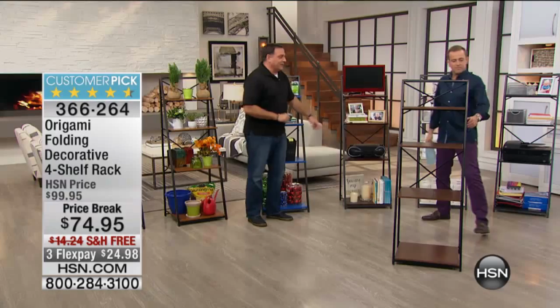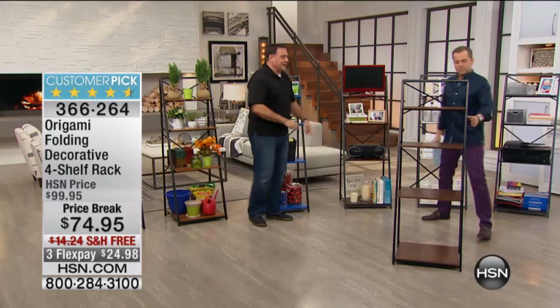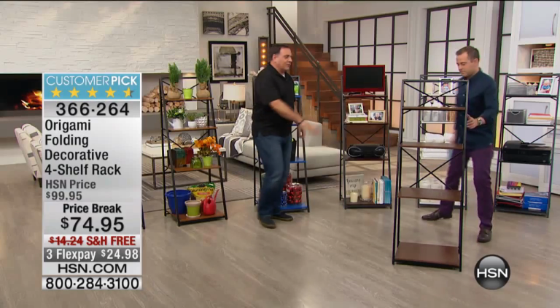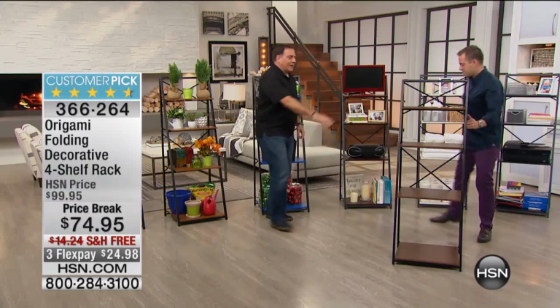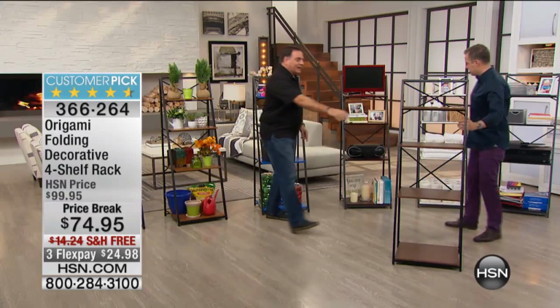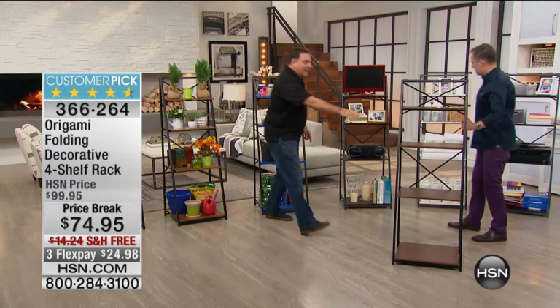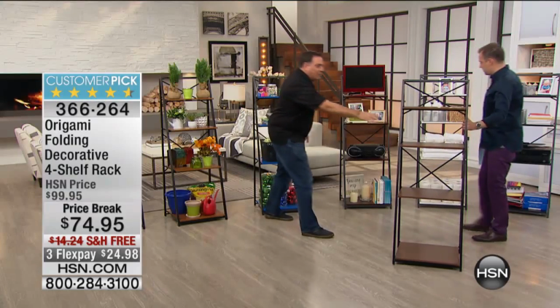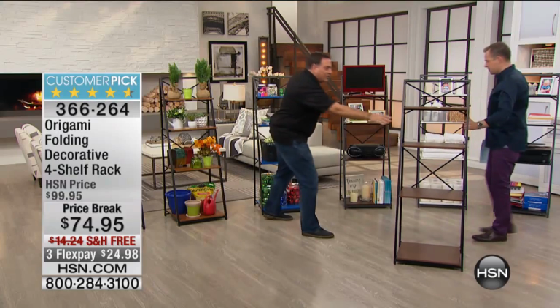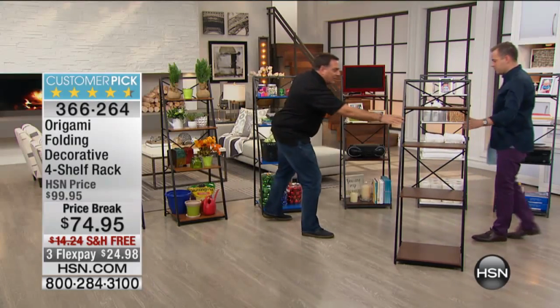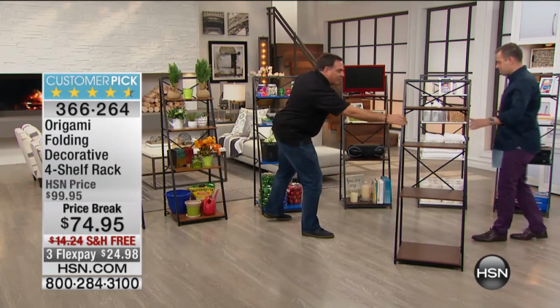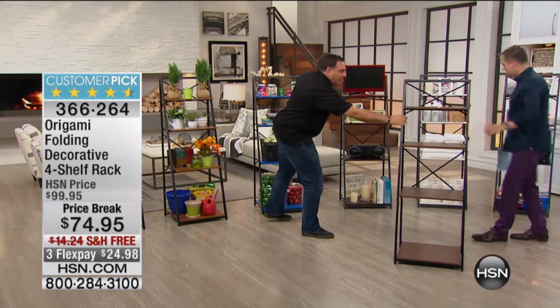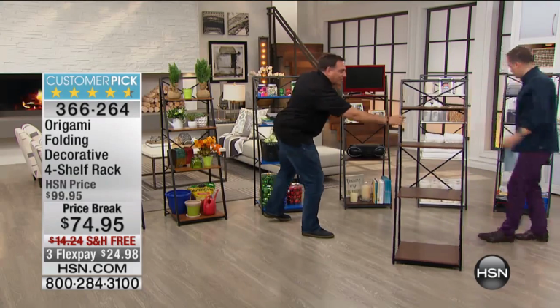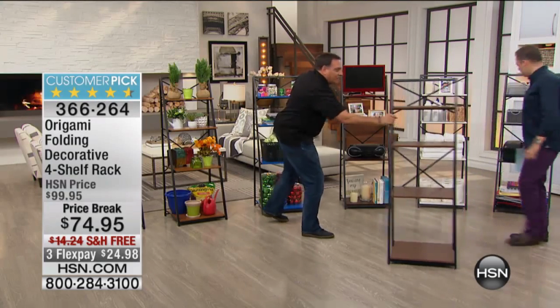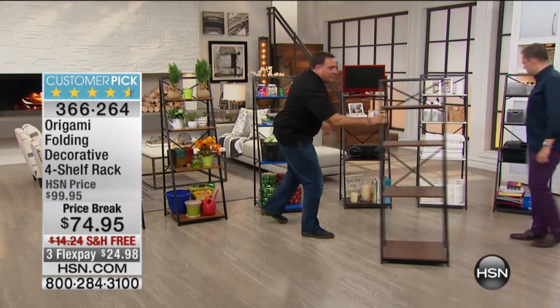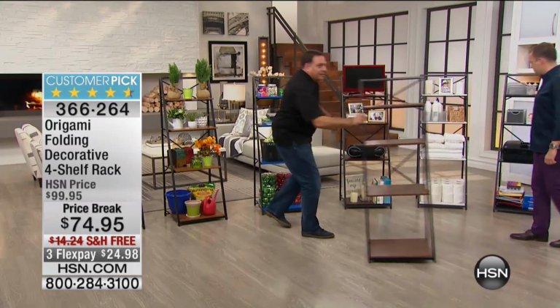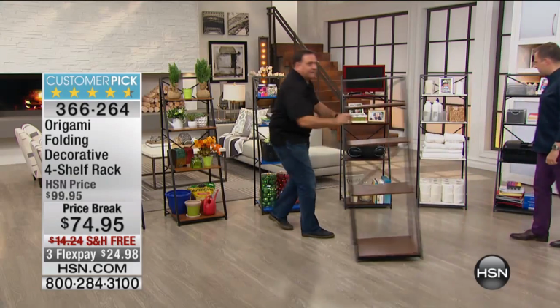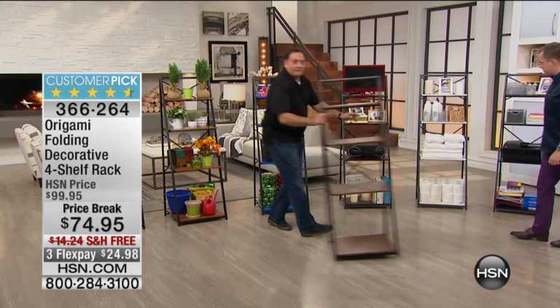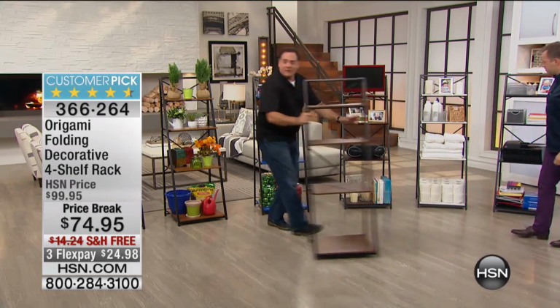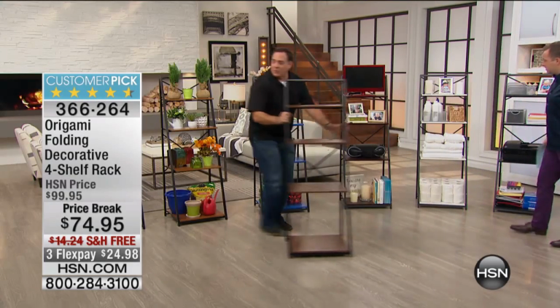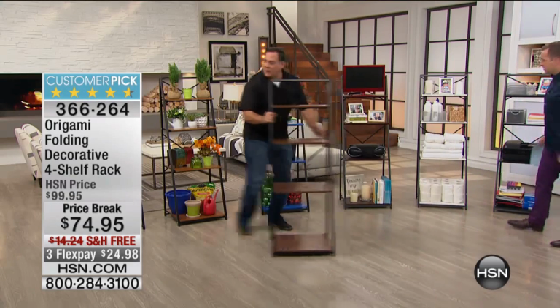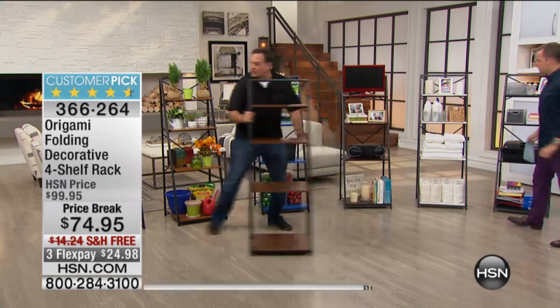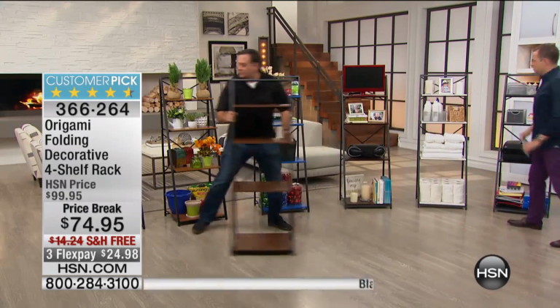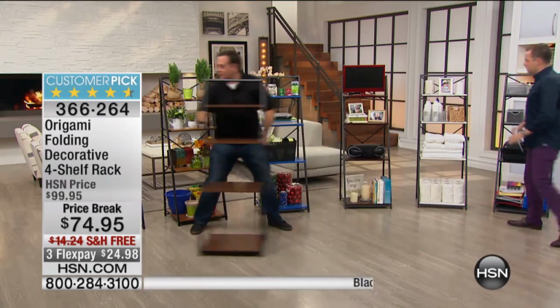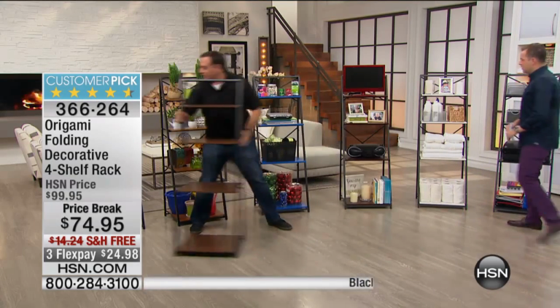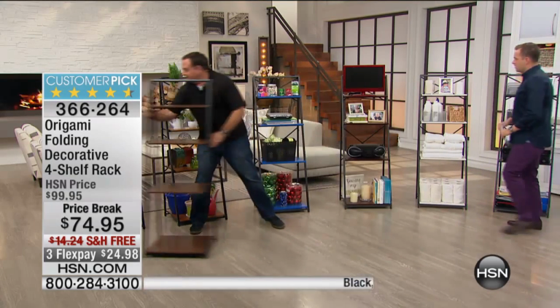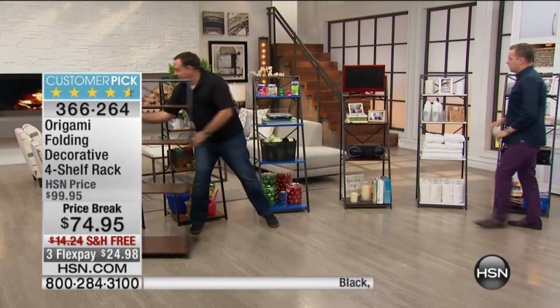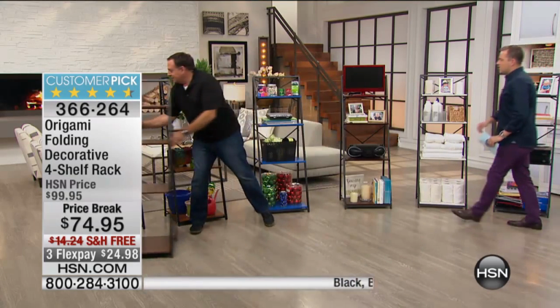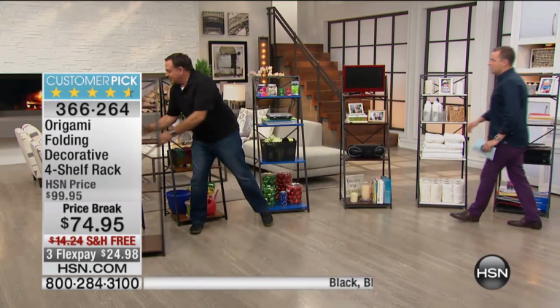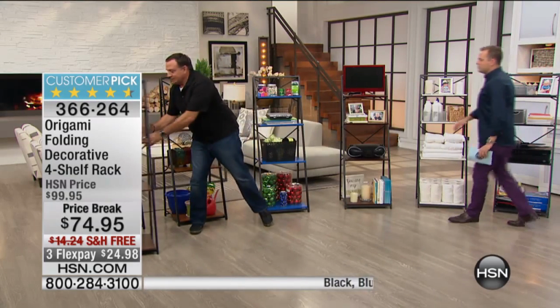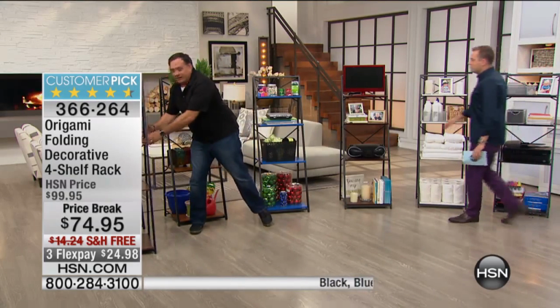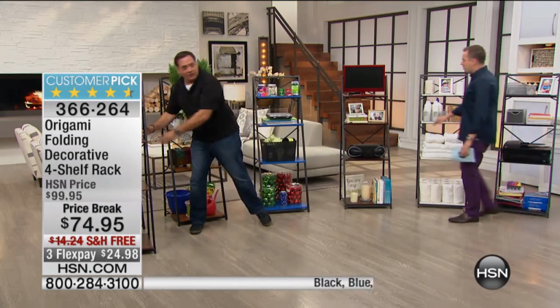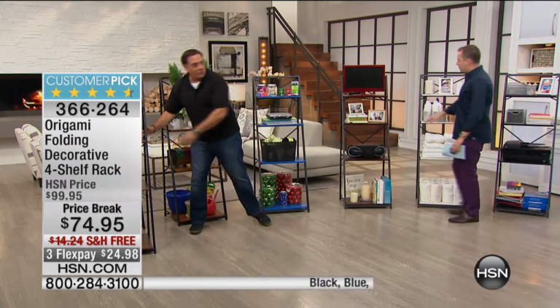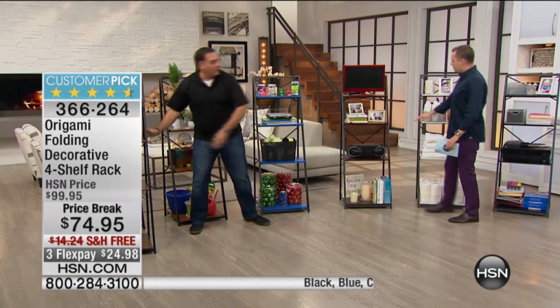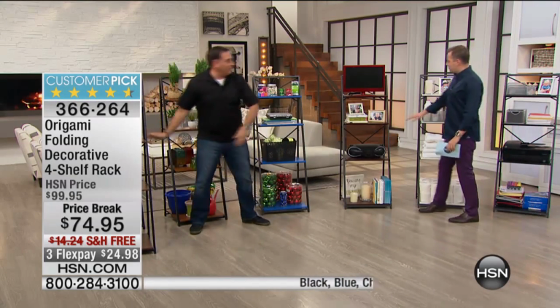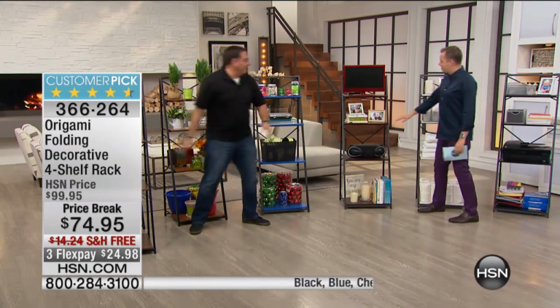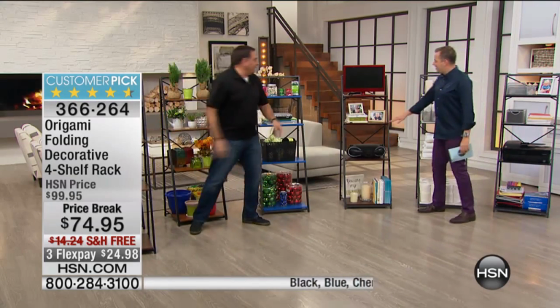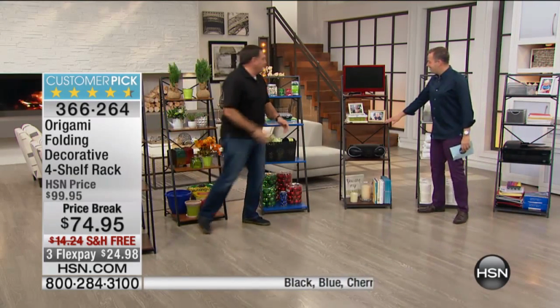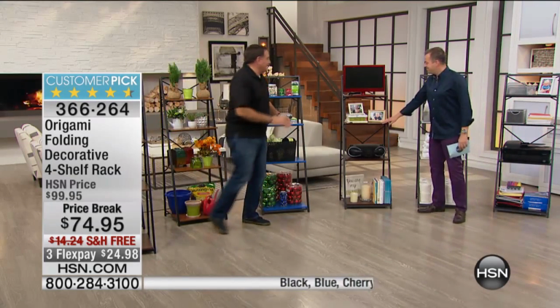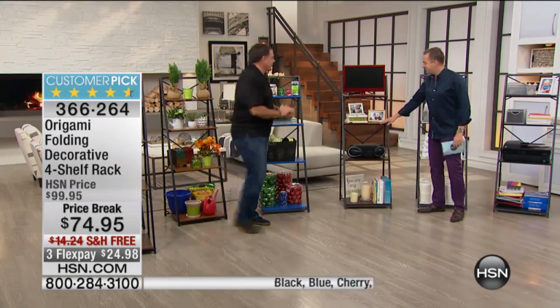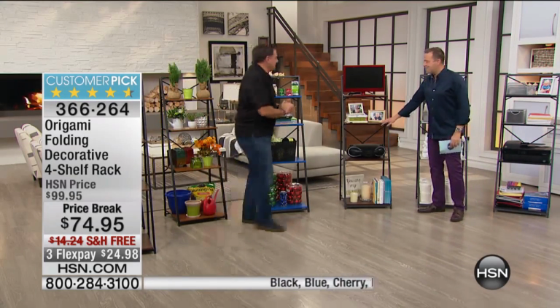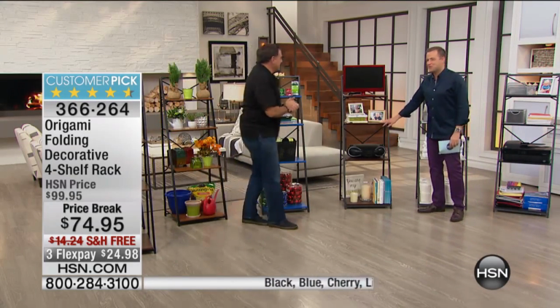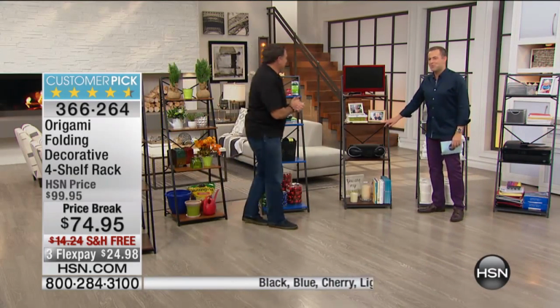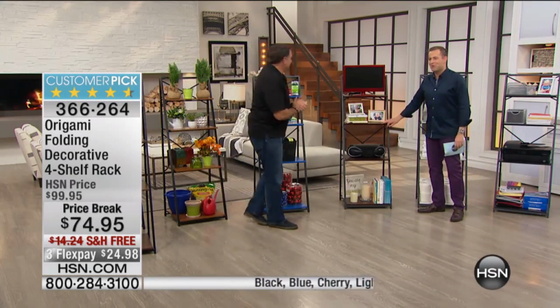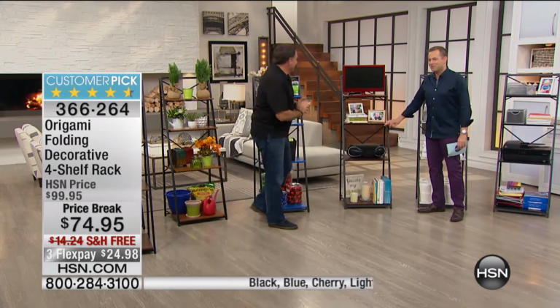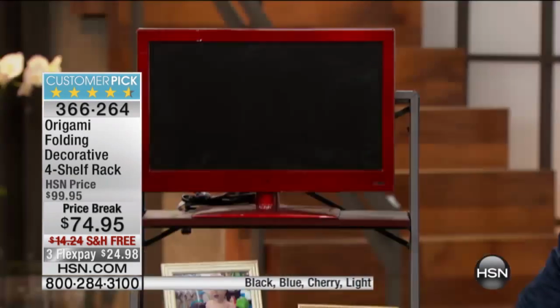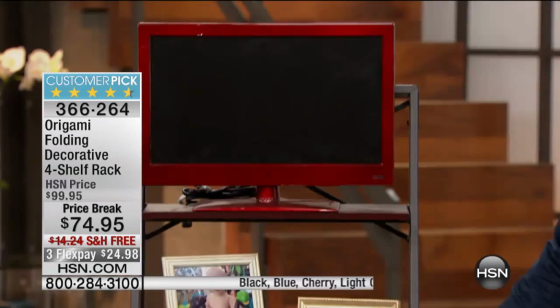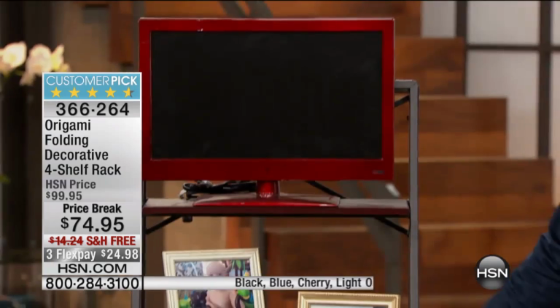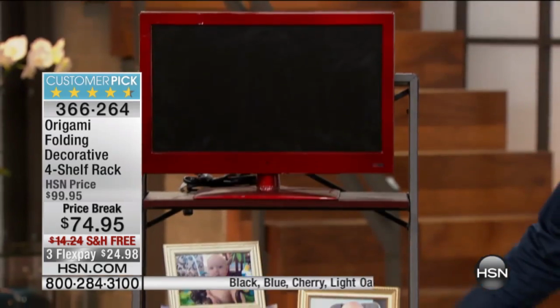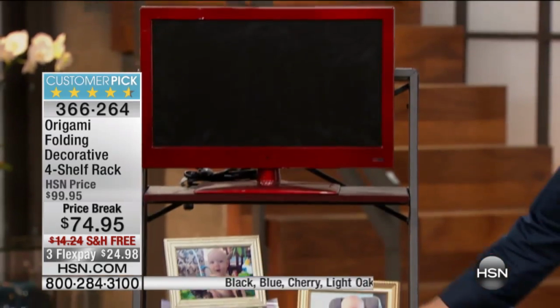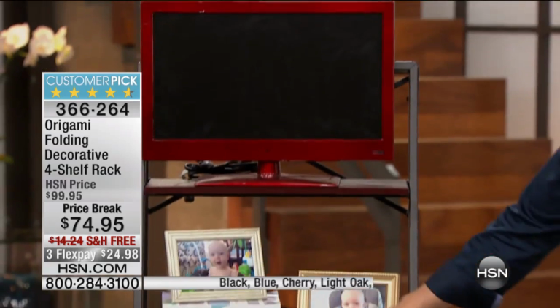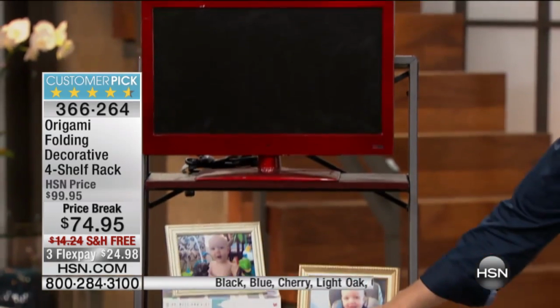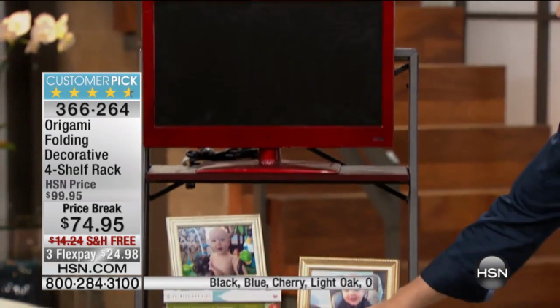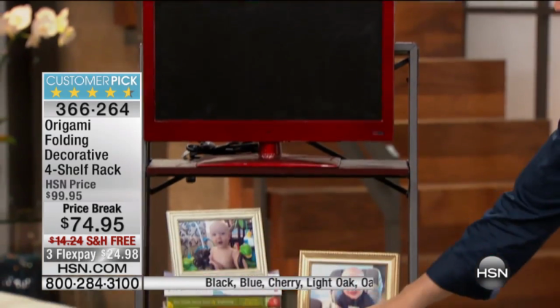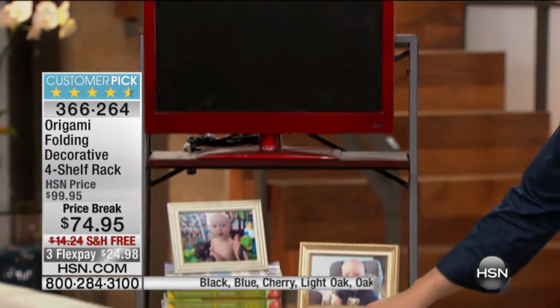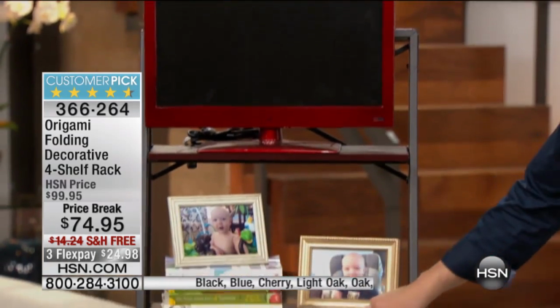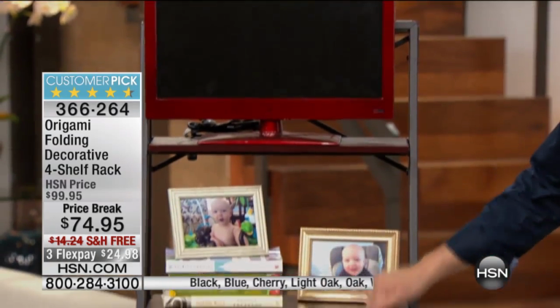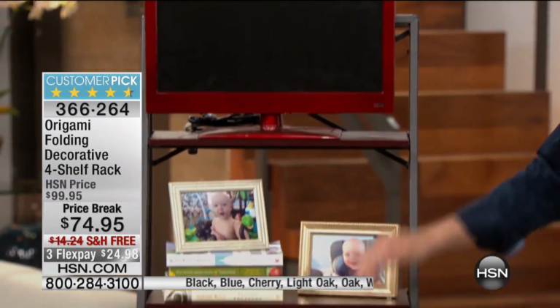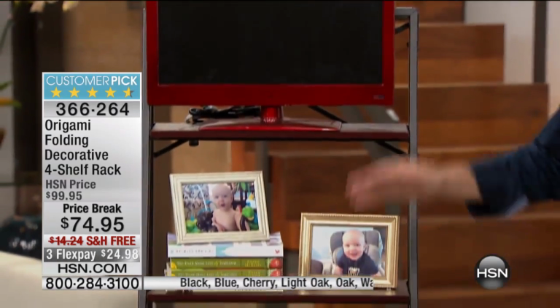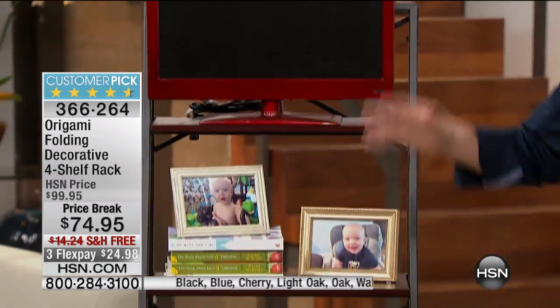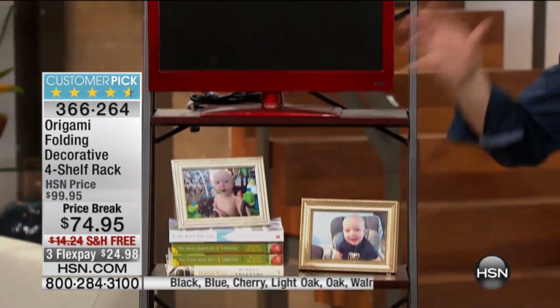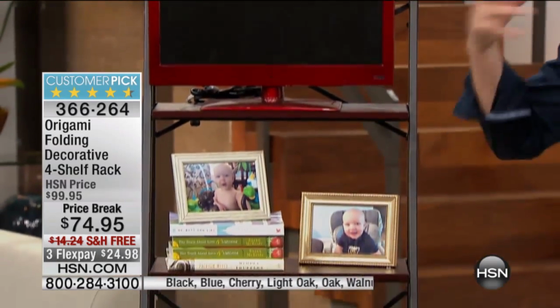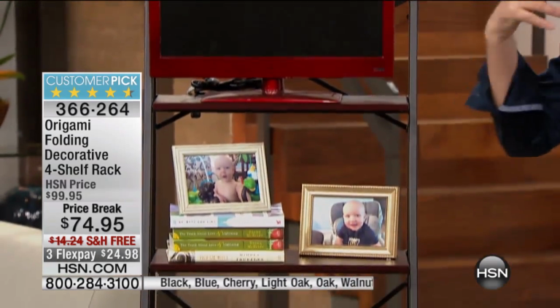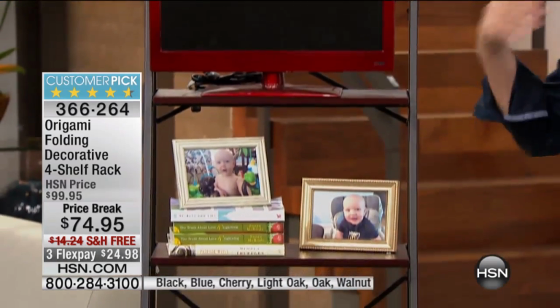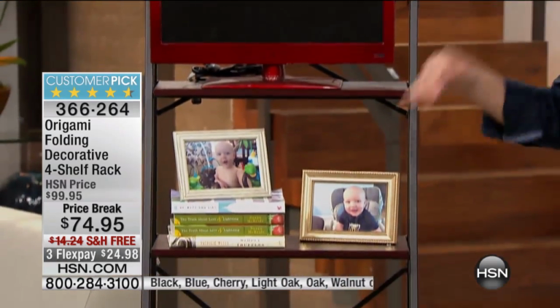I'll grab that guy, I'll put him over here with his brother, the other walnuts. Do we have two walnuts tonight? We have two walnuts tonight. We're not talking about us.